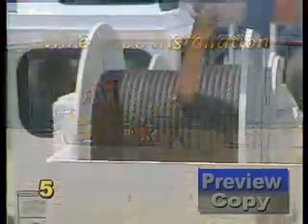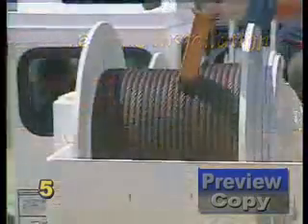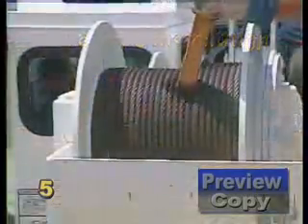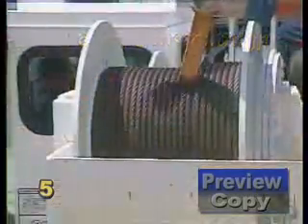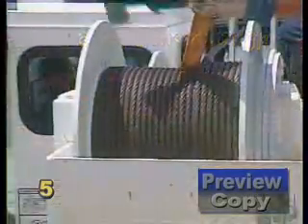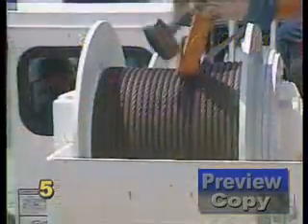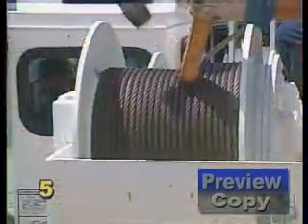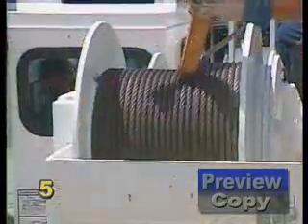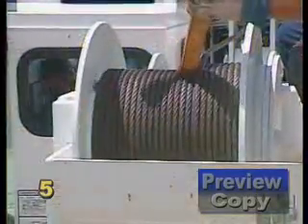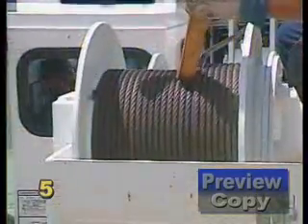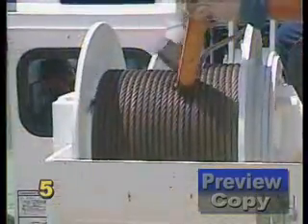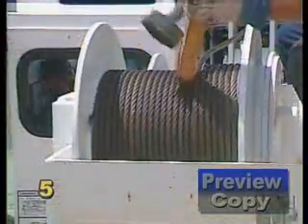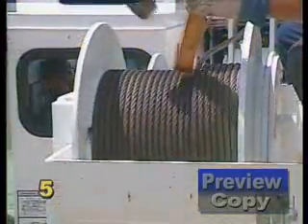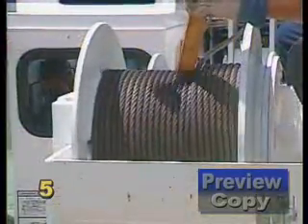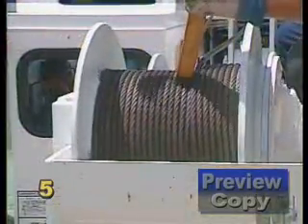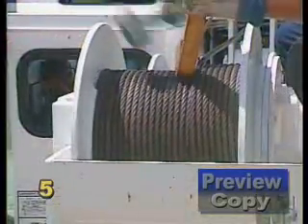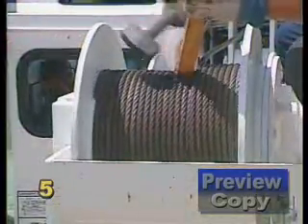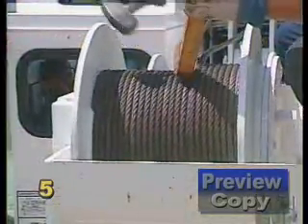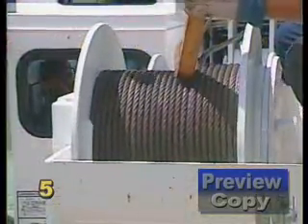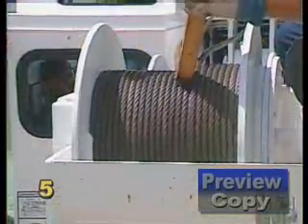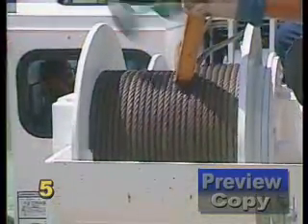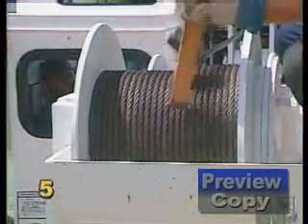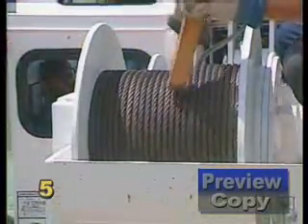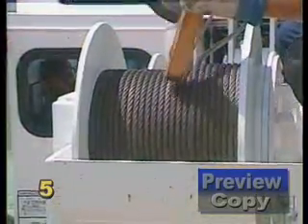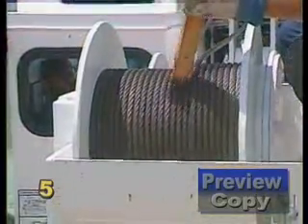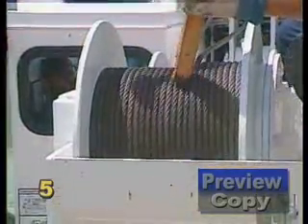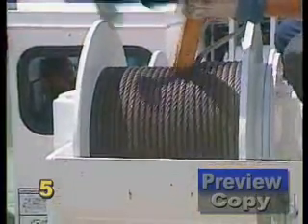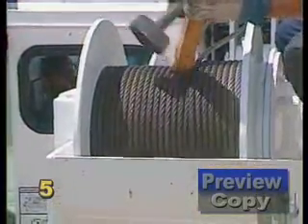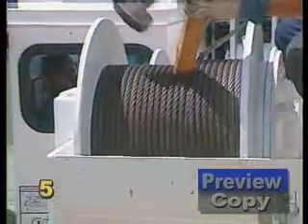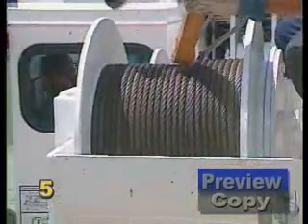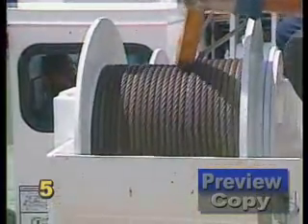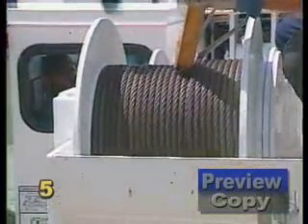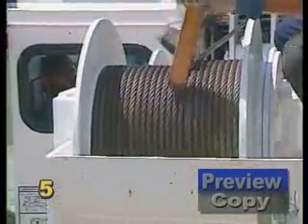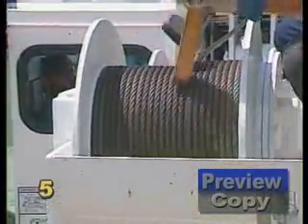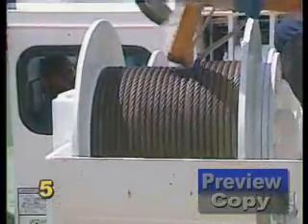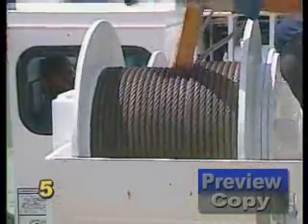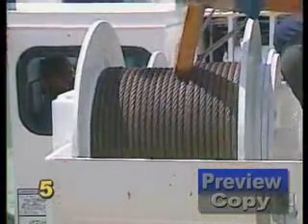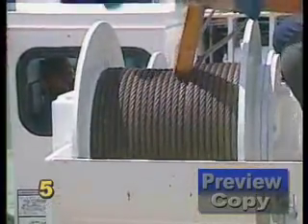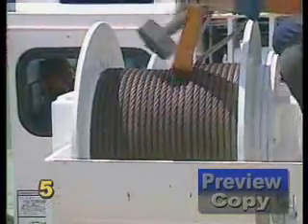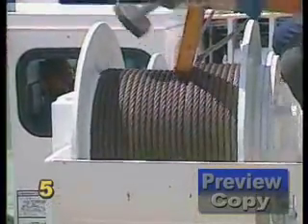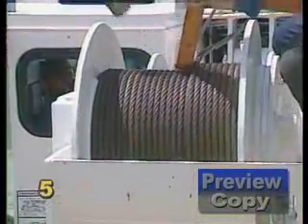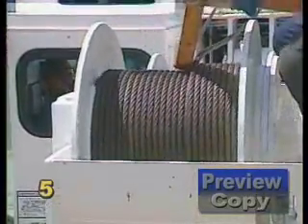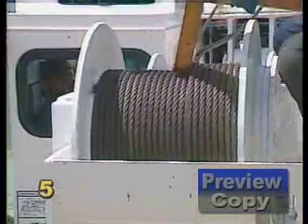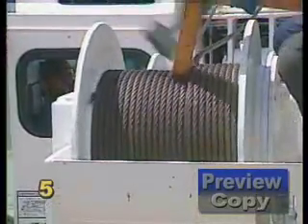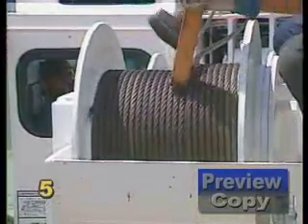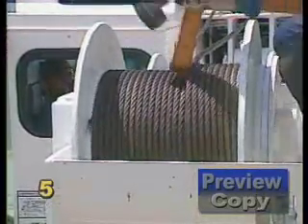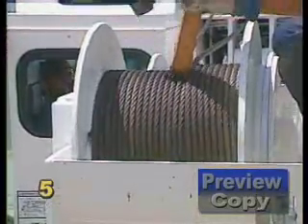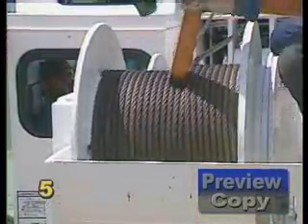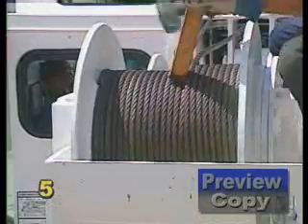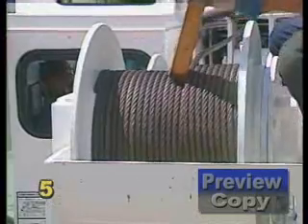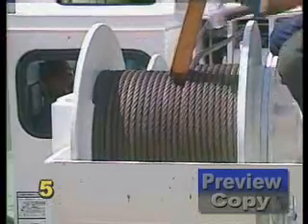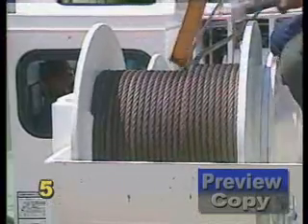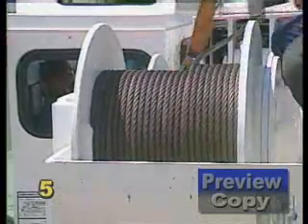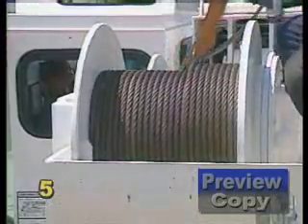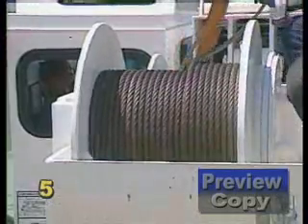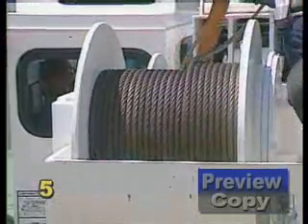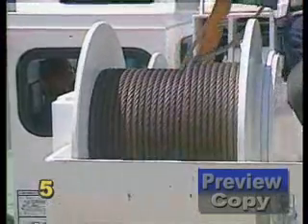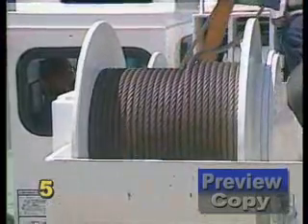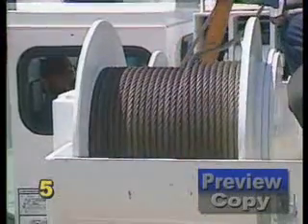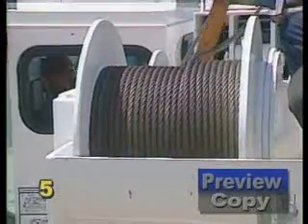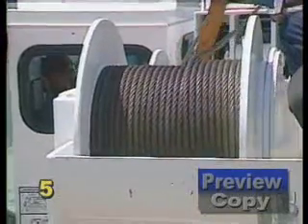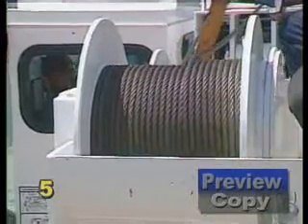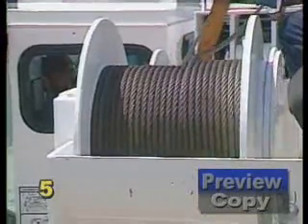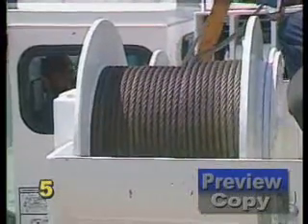At all inspections other than the pre-use inspection, re-spool the drum under tension where required and practical.